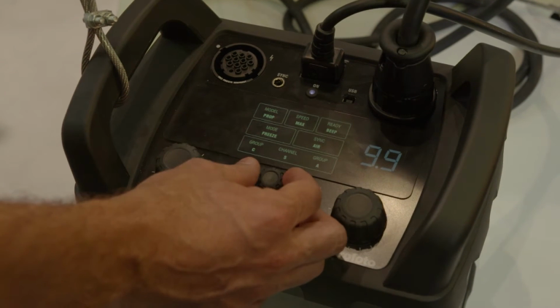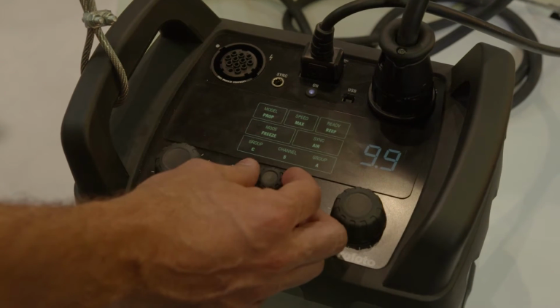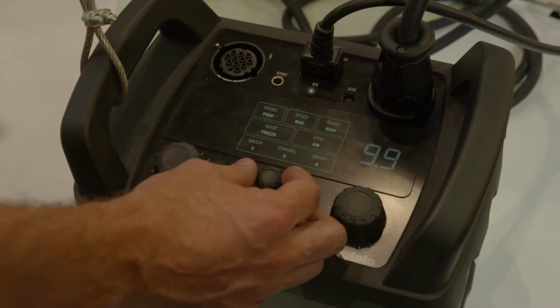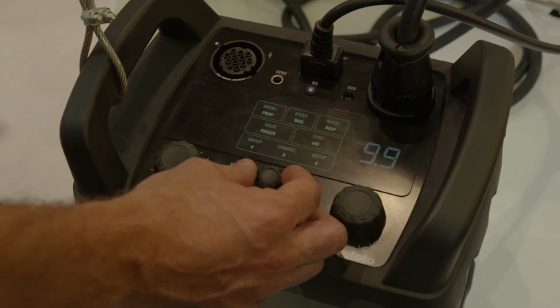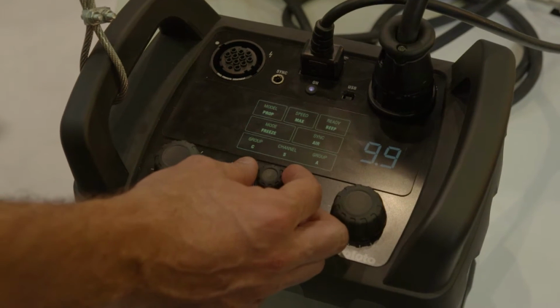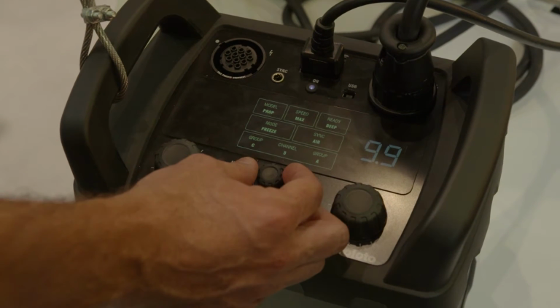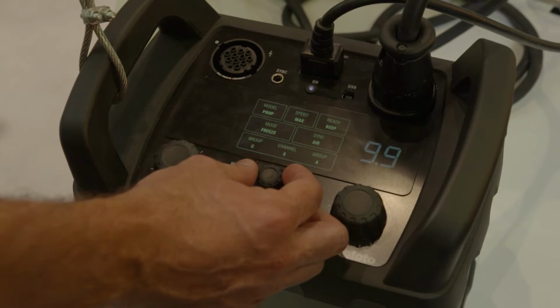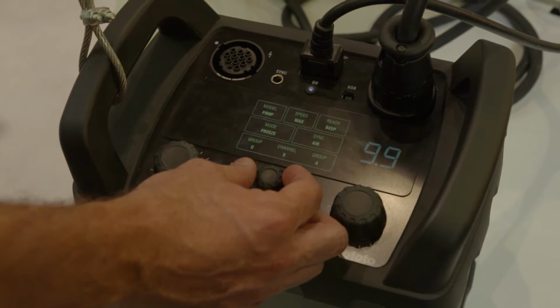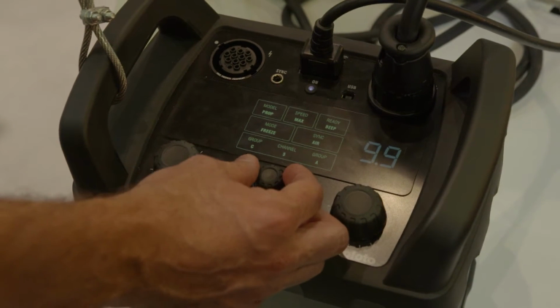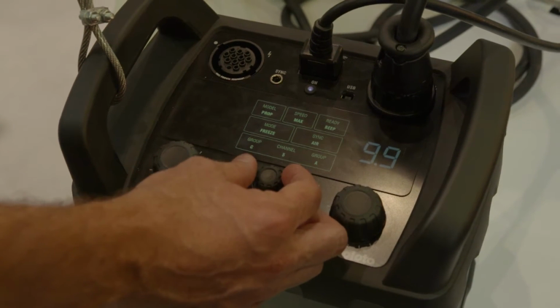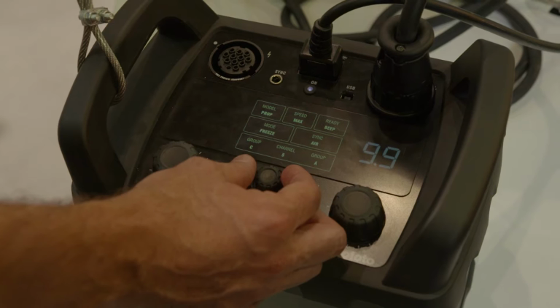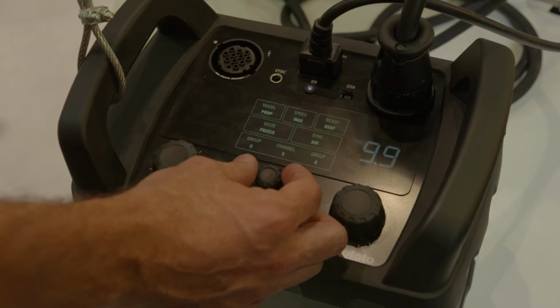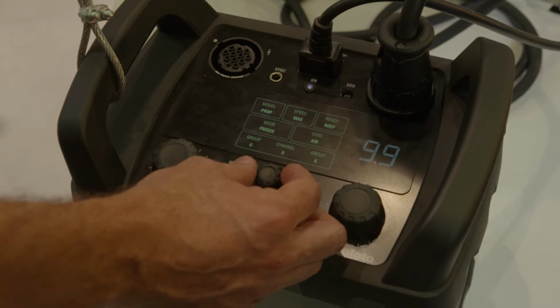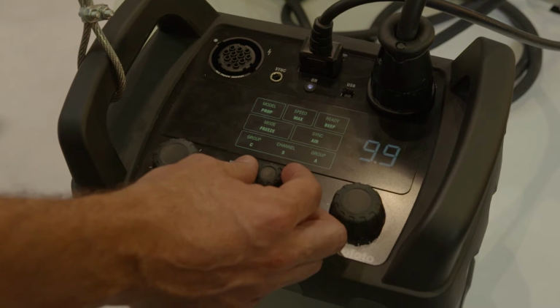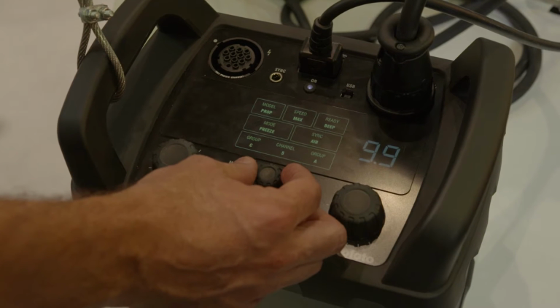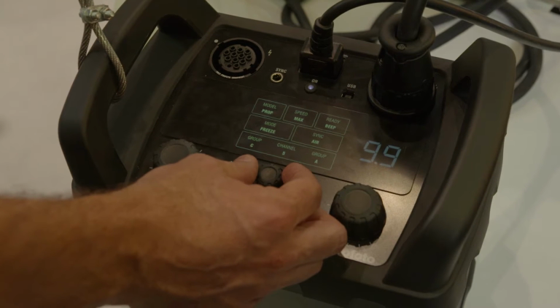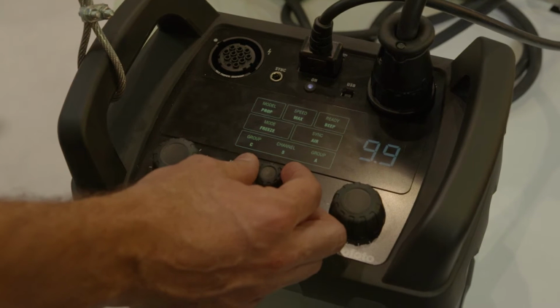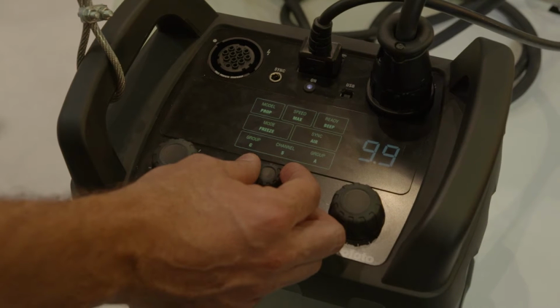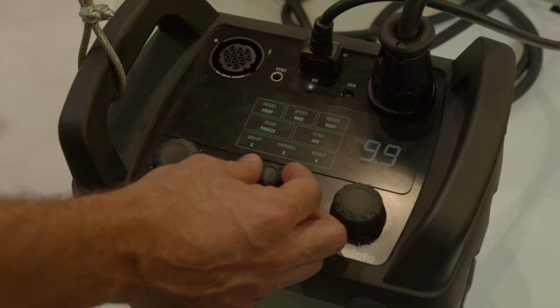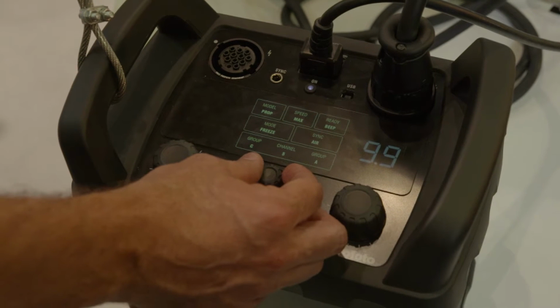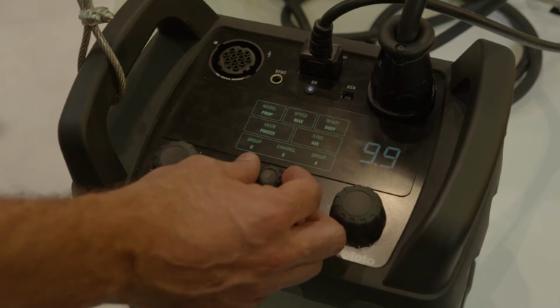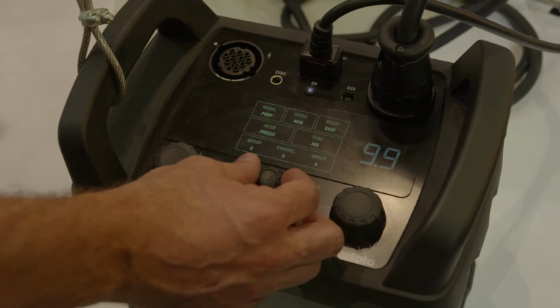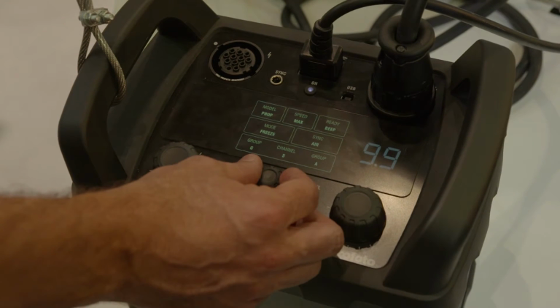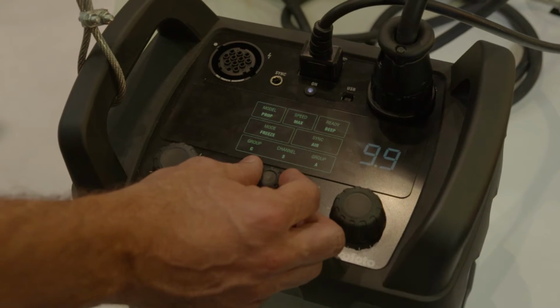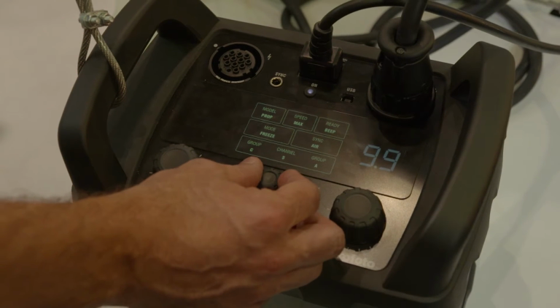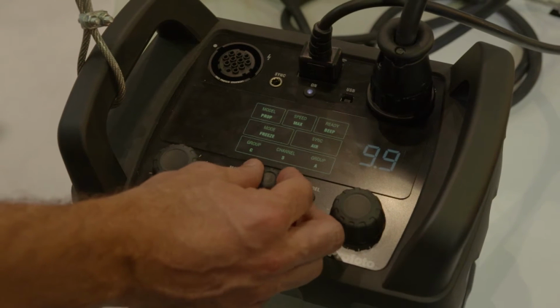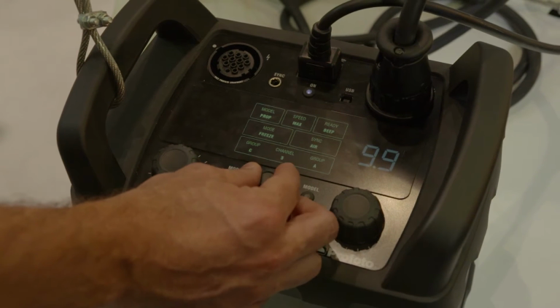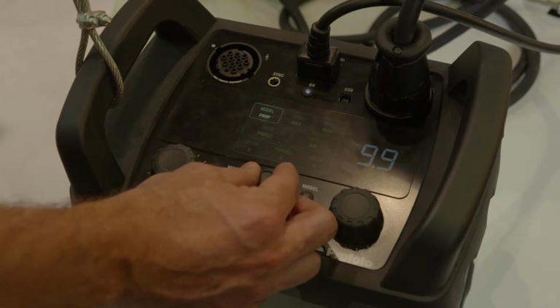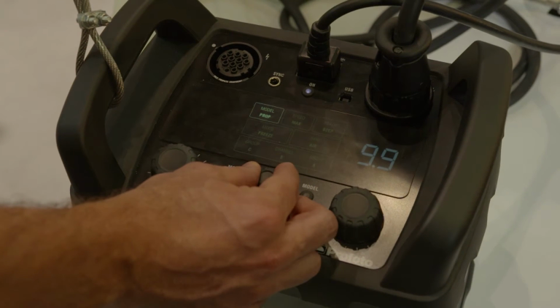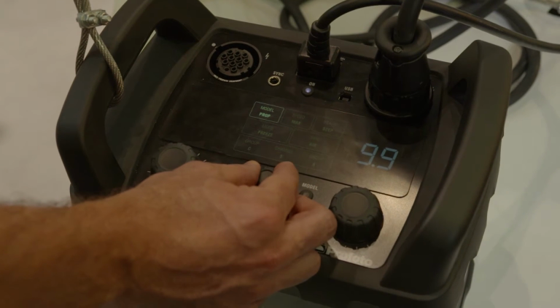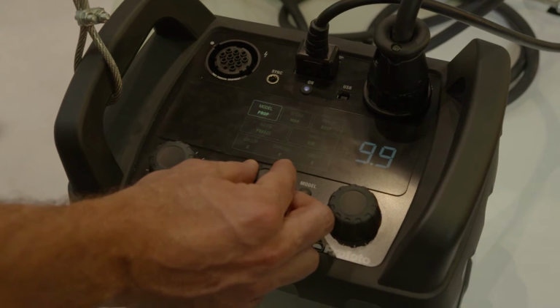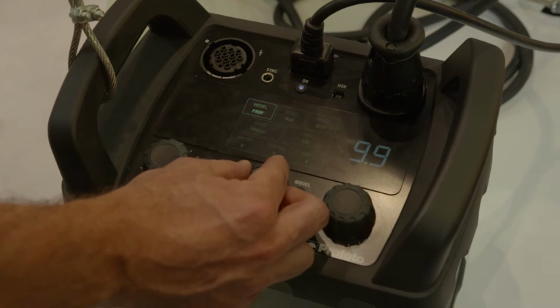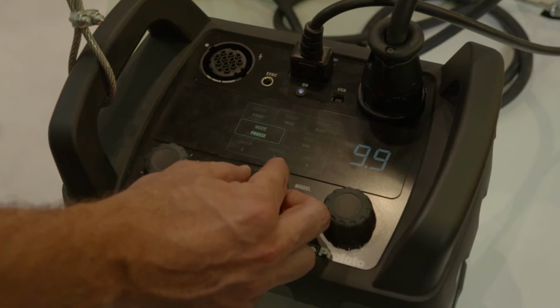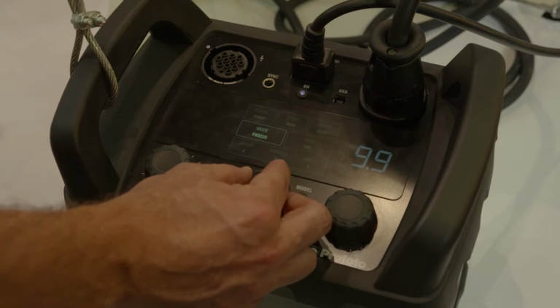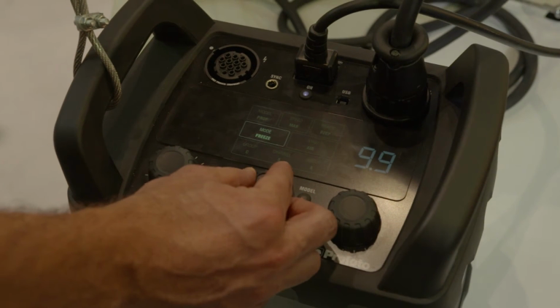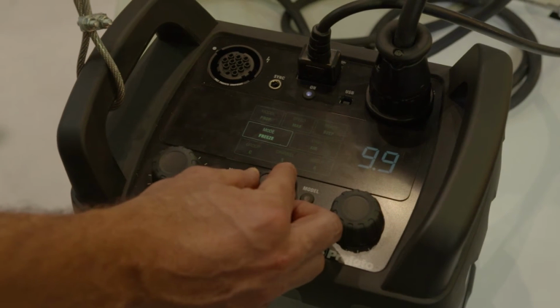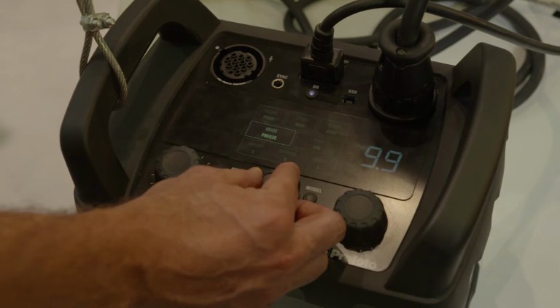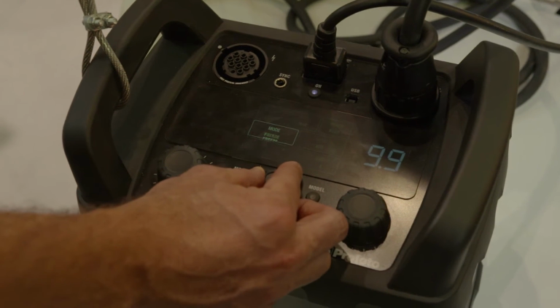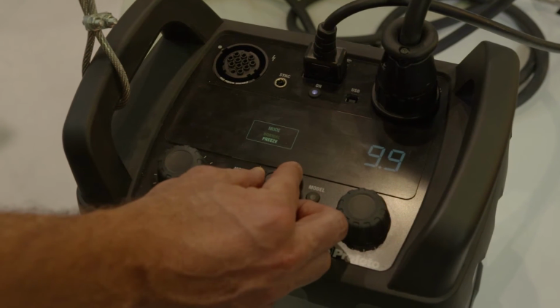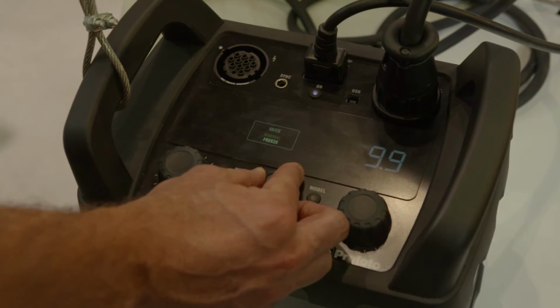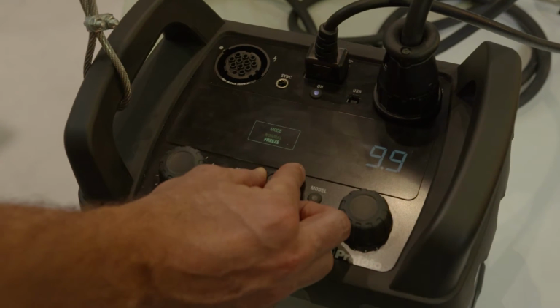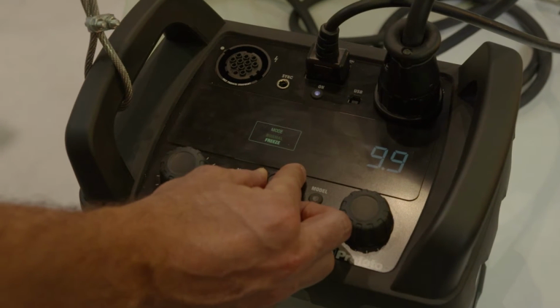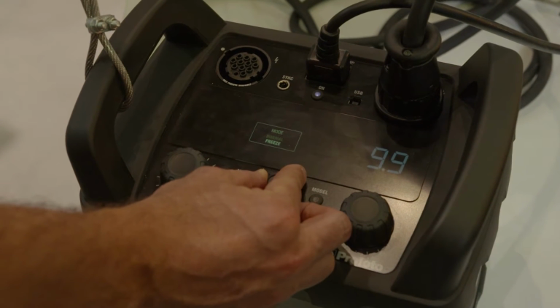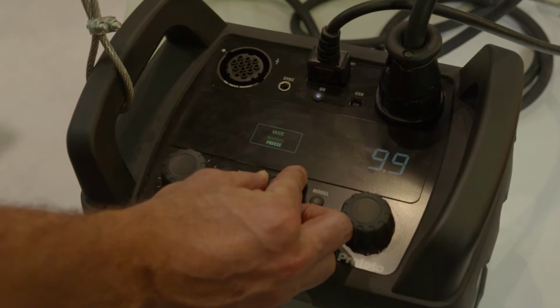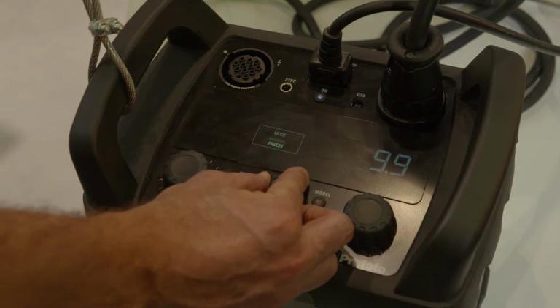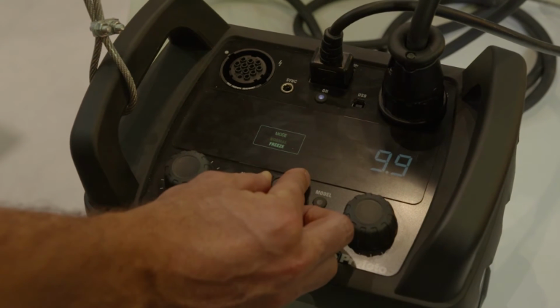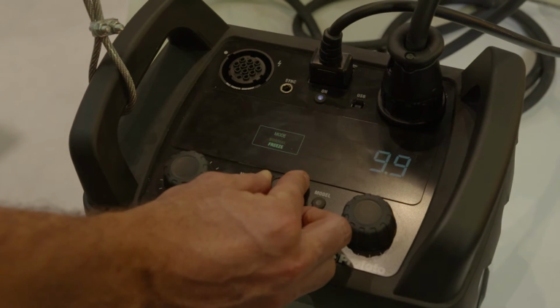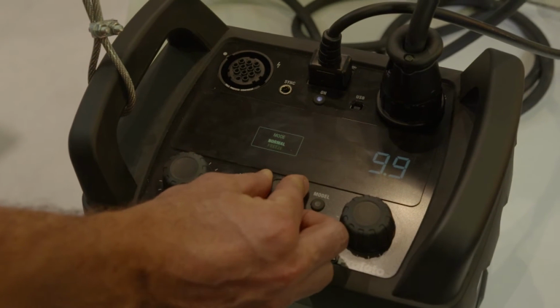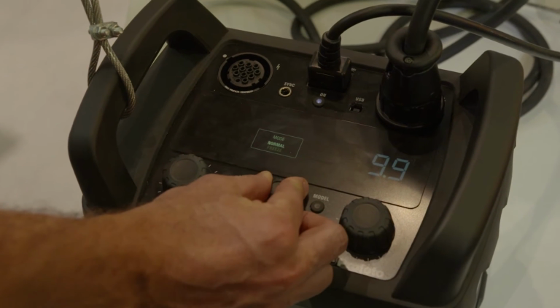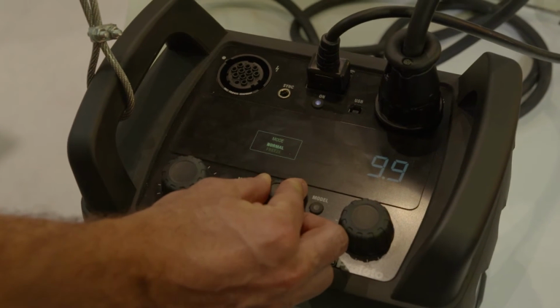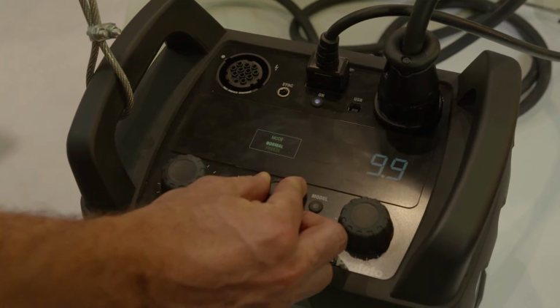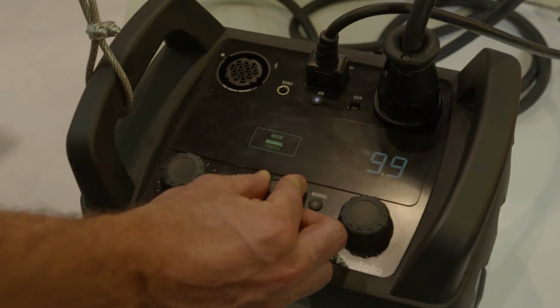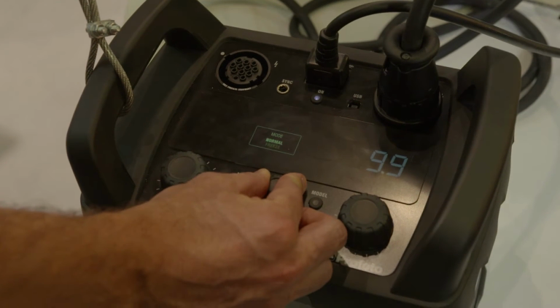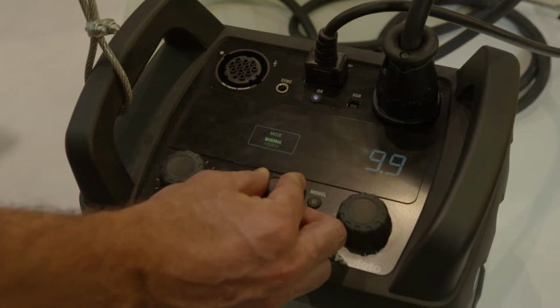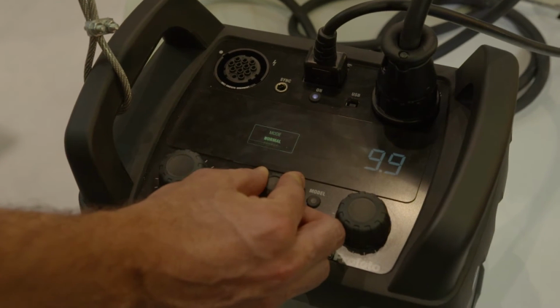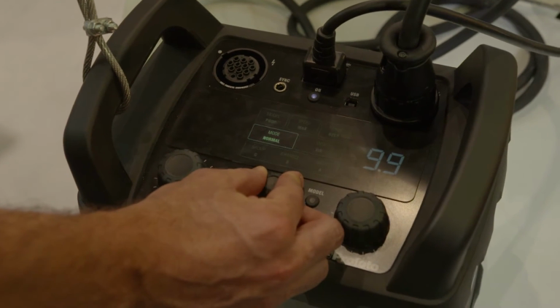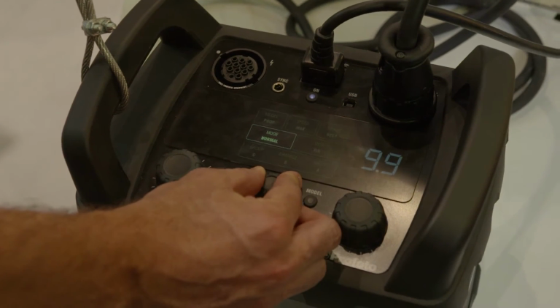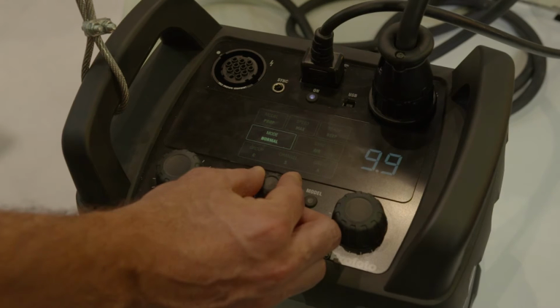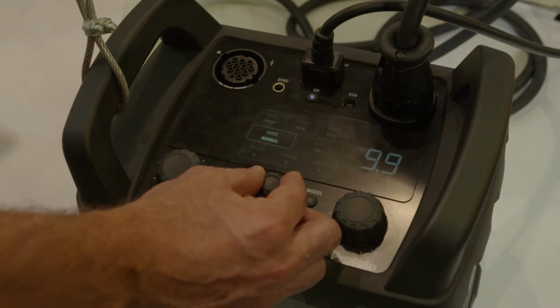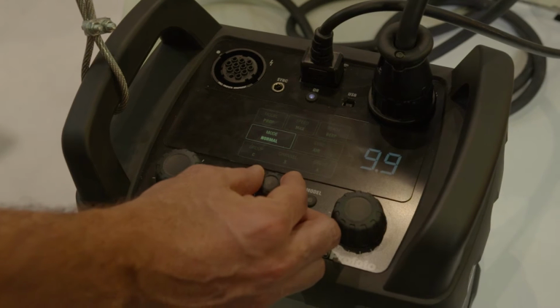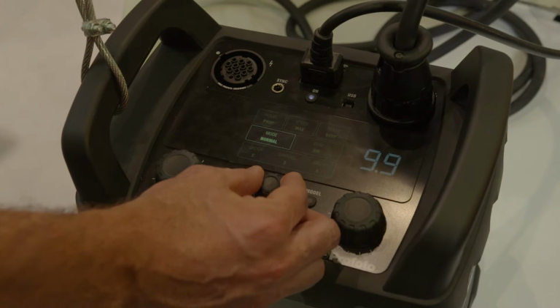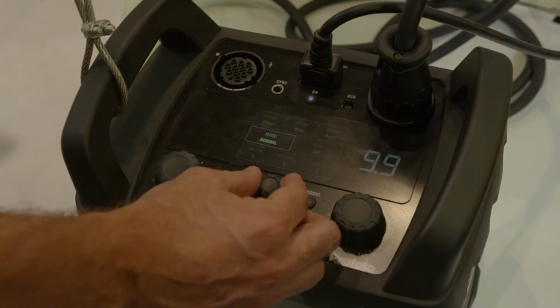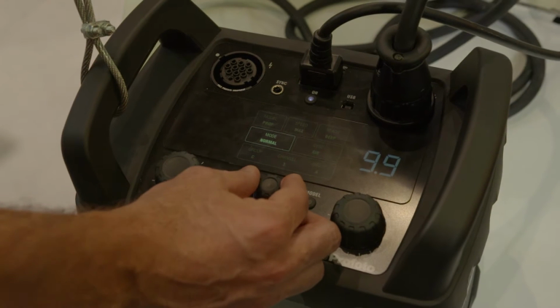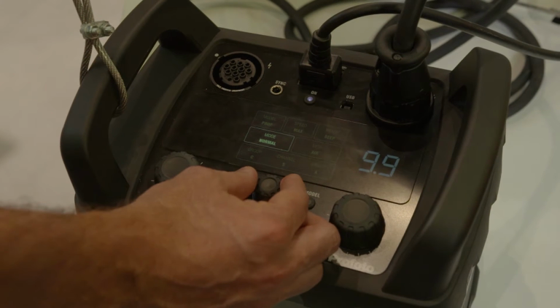And obviously this has got the air system built in, which now means it comes with HSS as well. Yeah, high speed sync and also TTL.